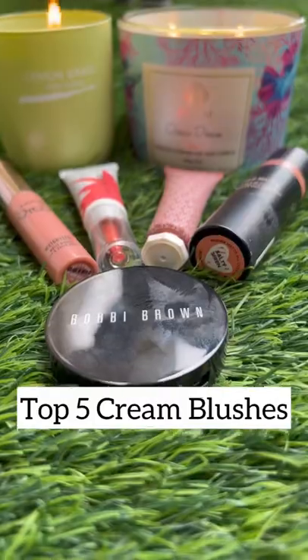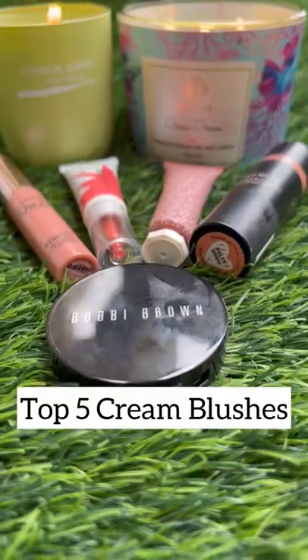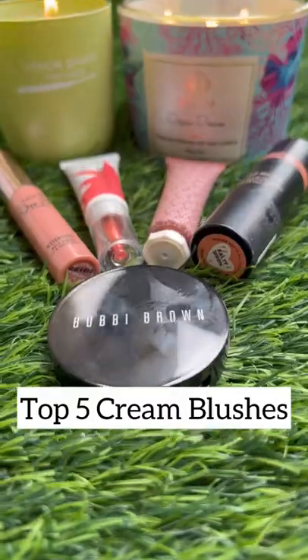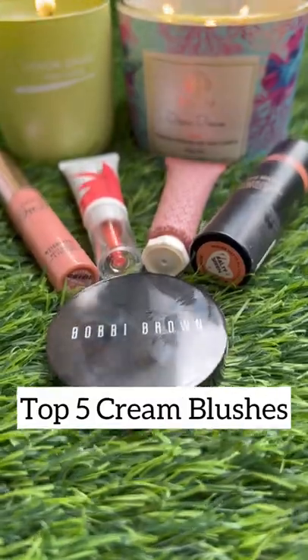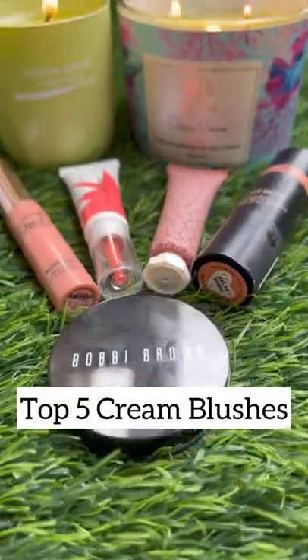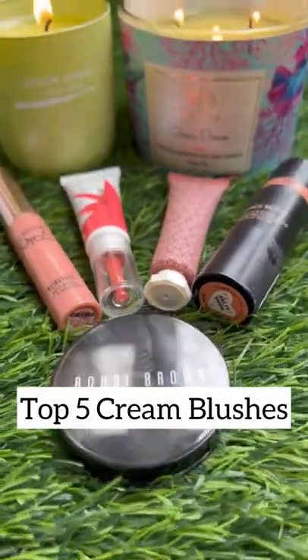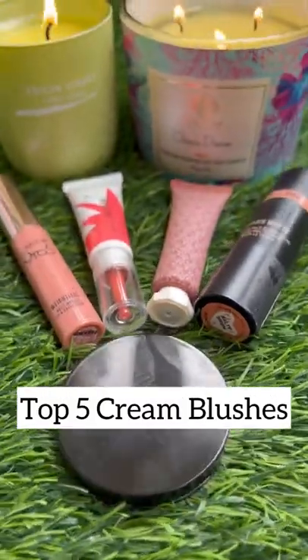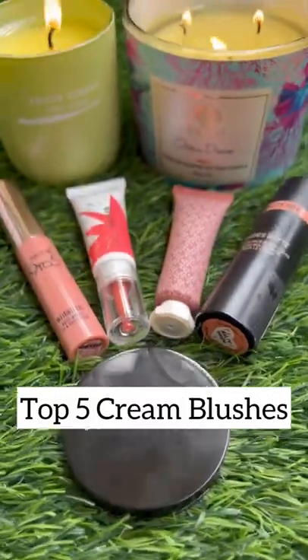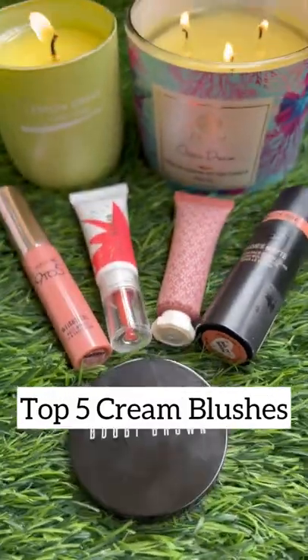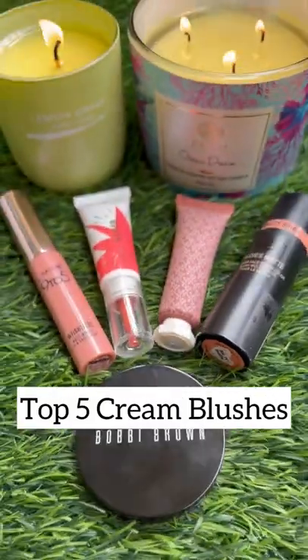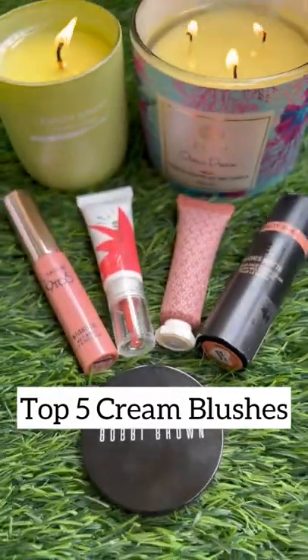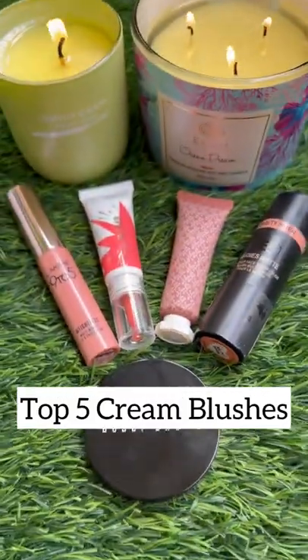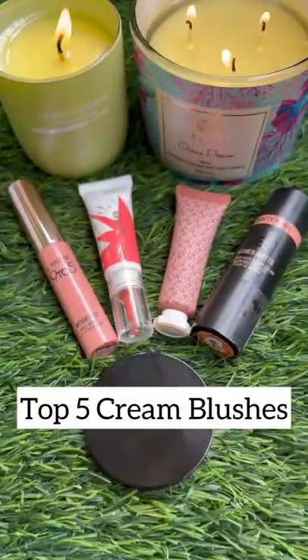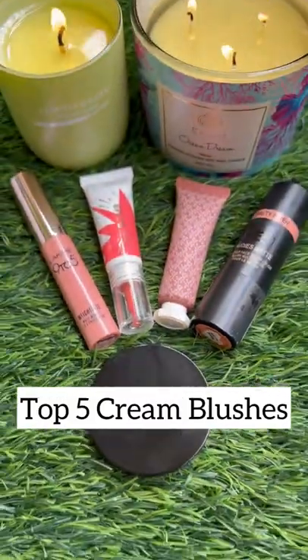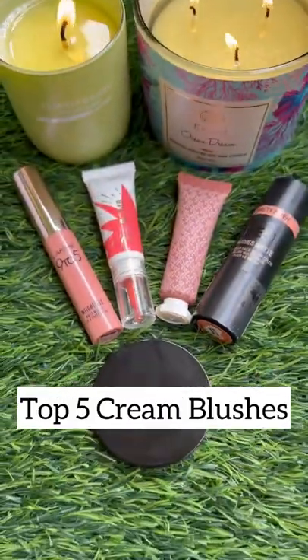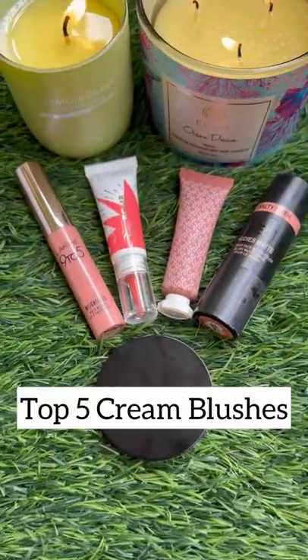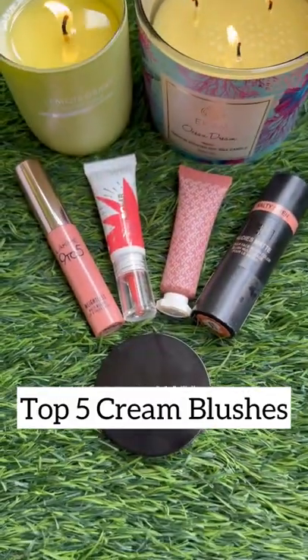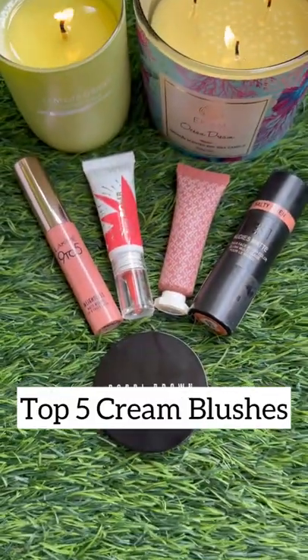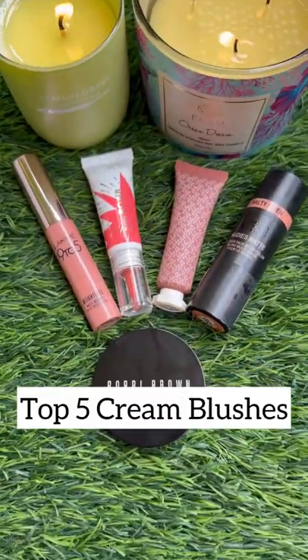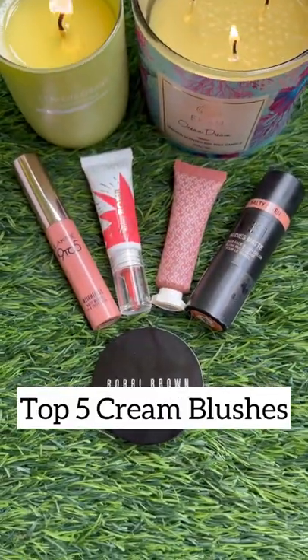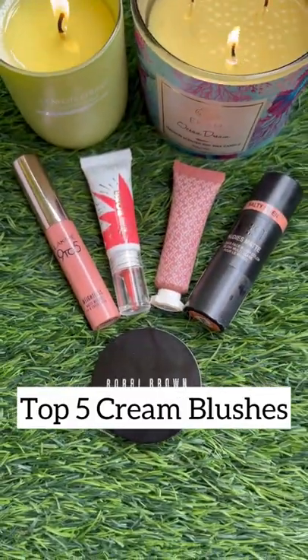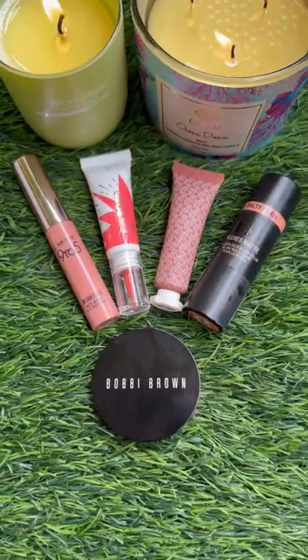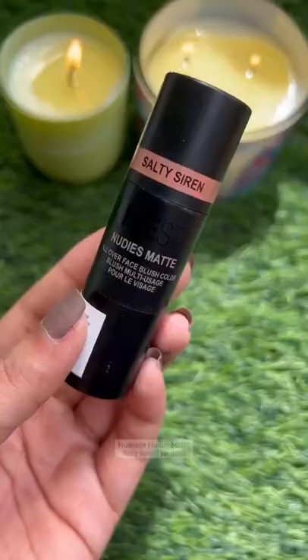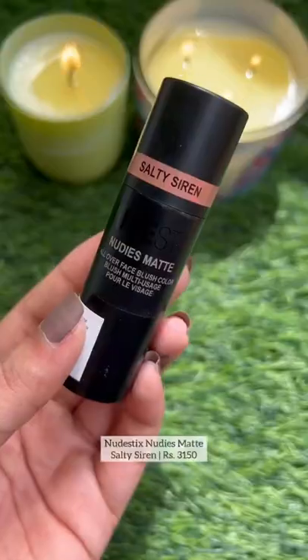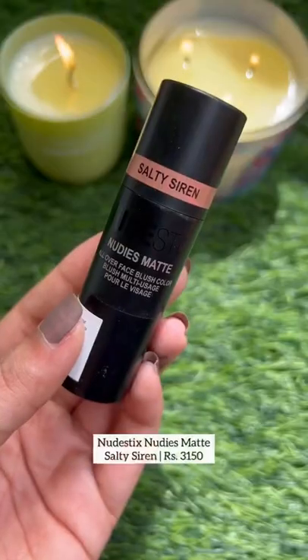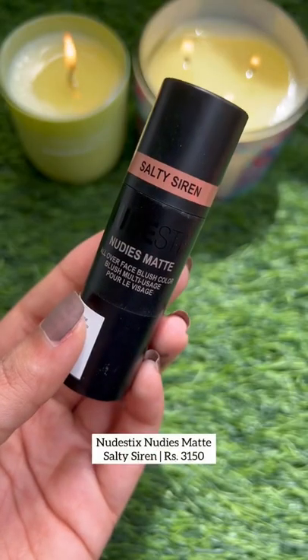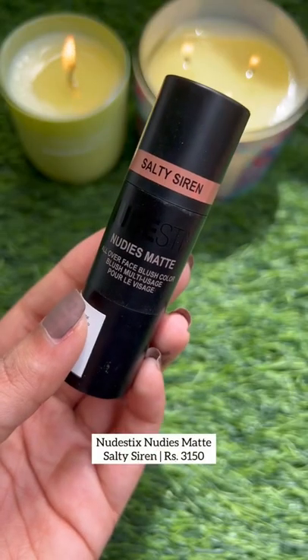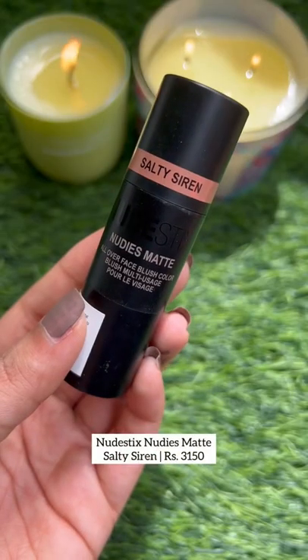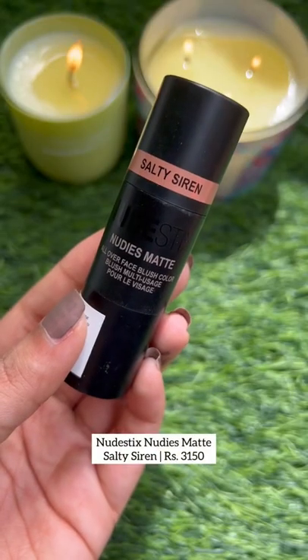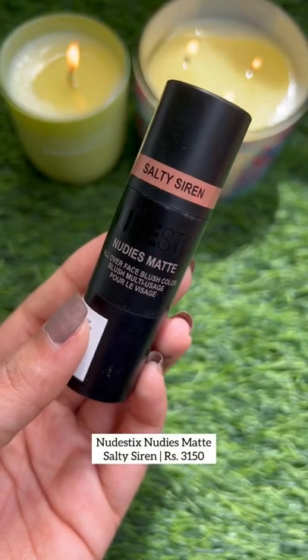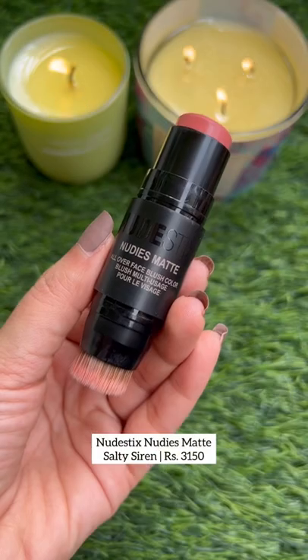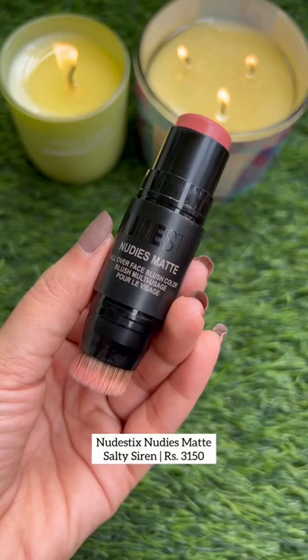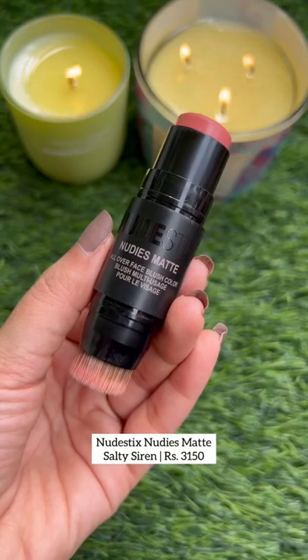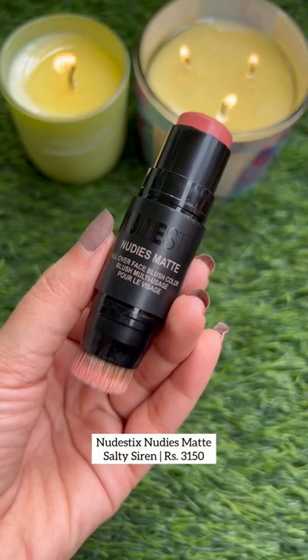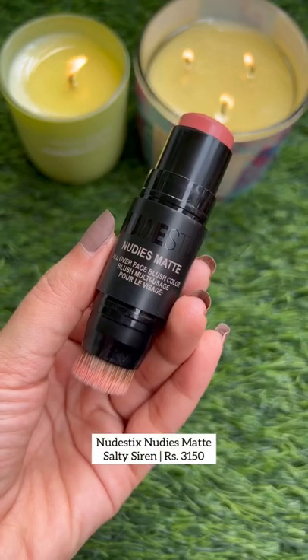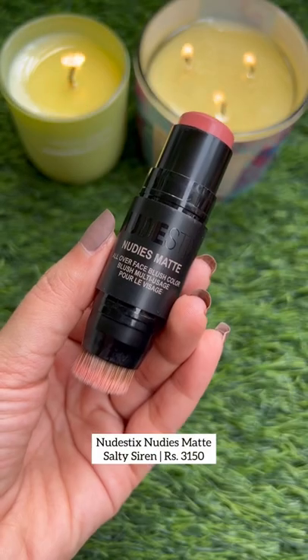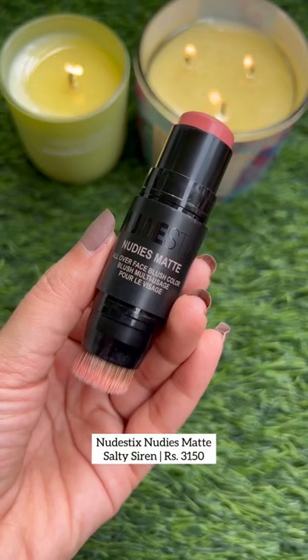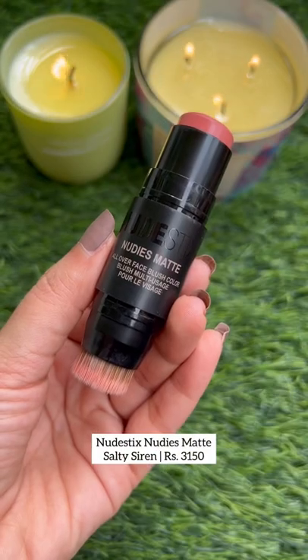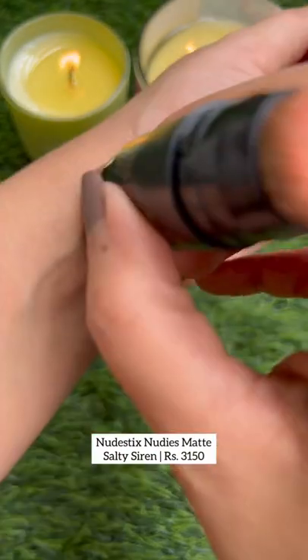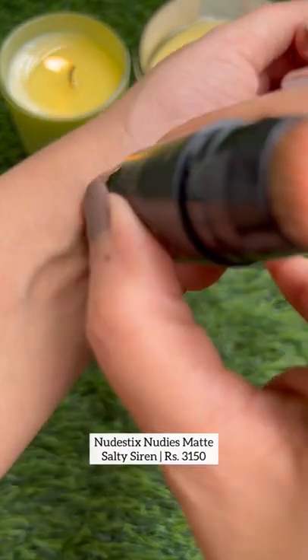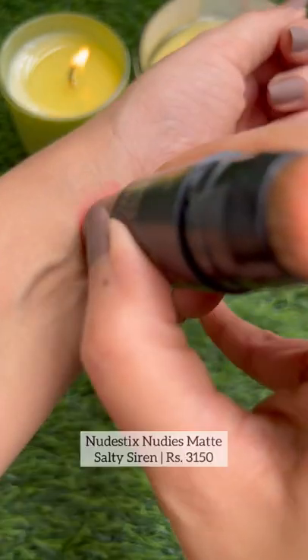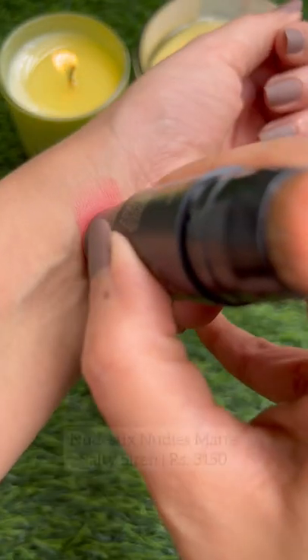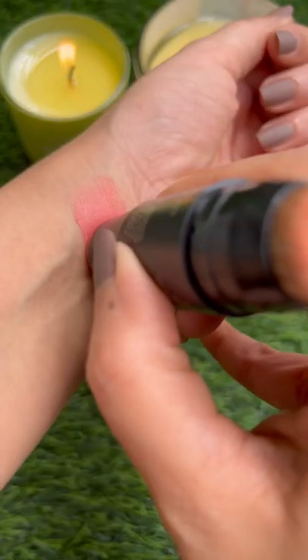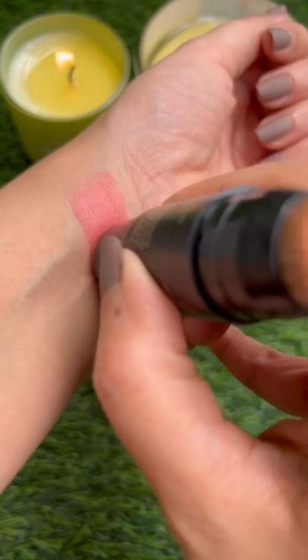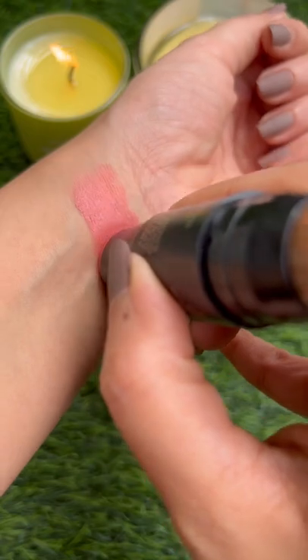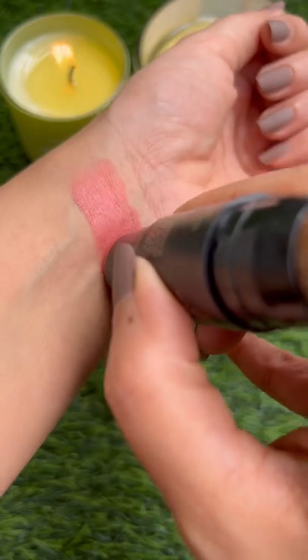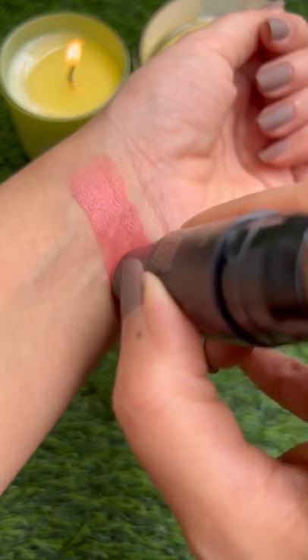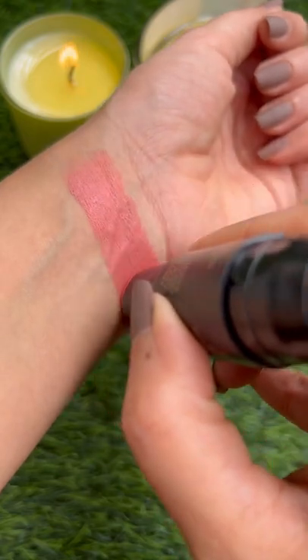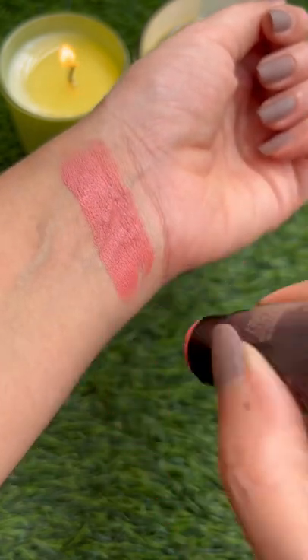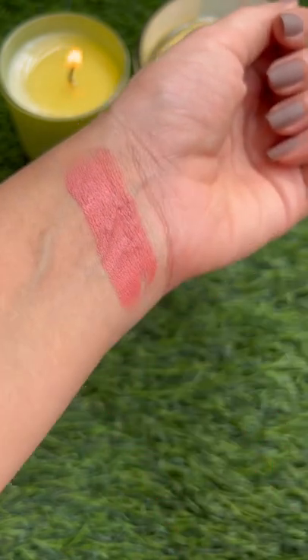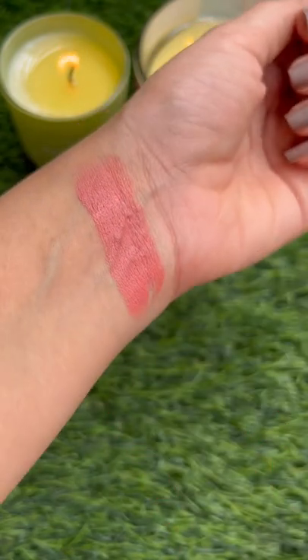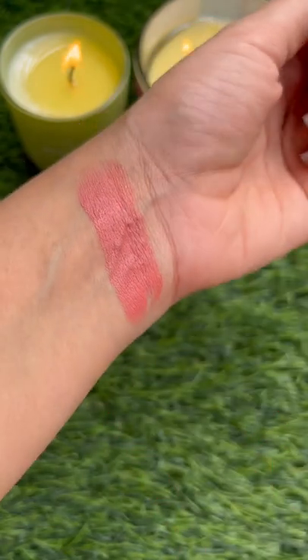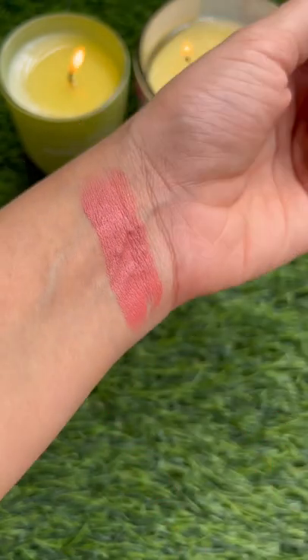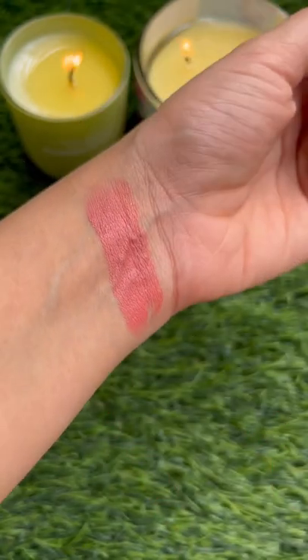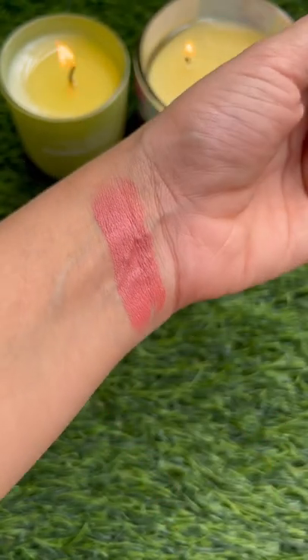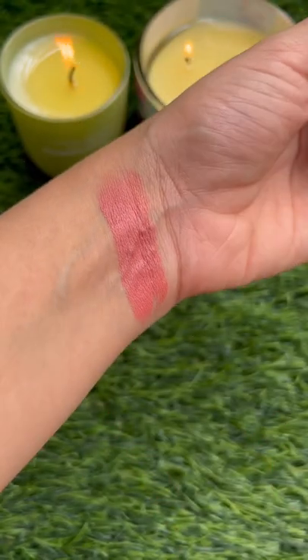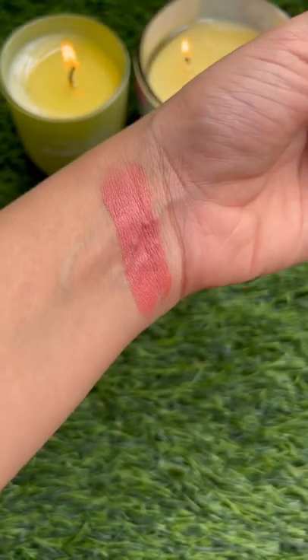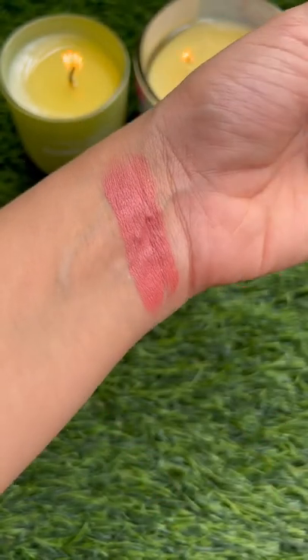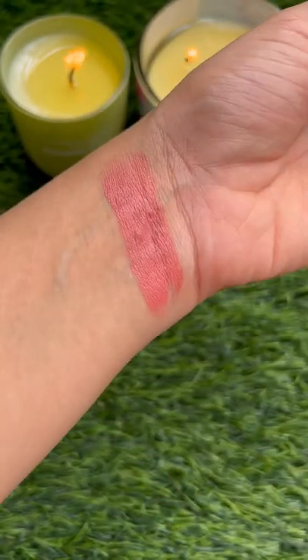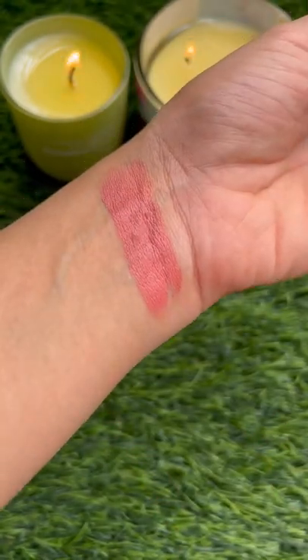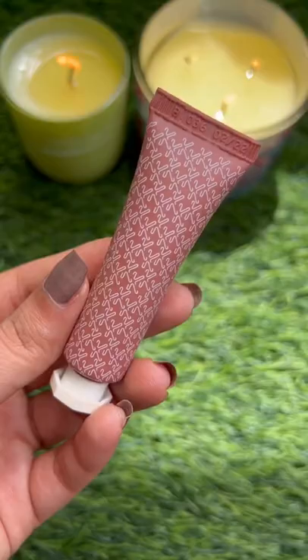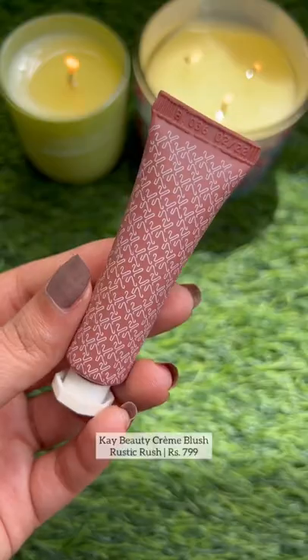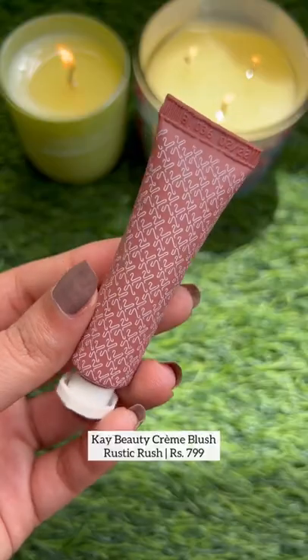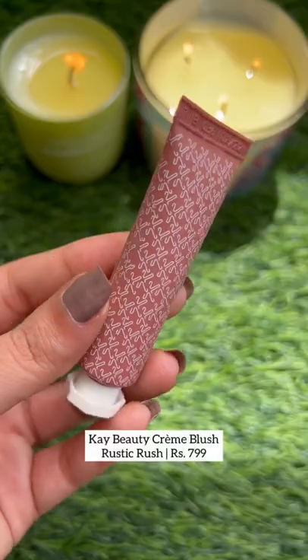Here are my top 5 cream blushes. Nude Stix comes in 8 shades and this one's my favourite. It's perfect for on-the-go and is long-lasting.